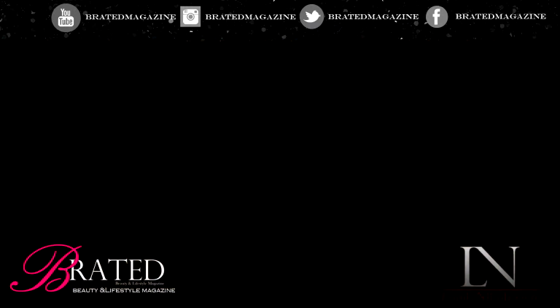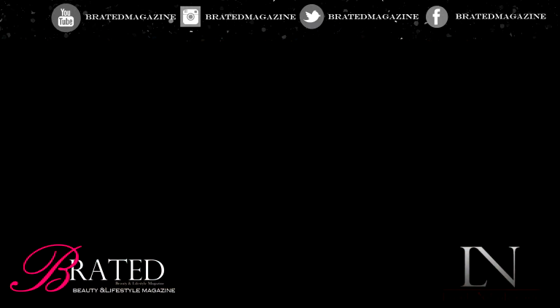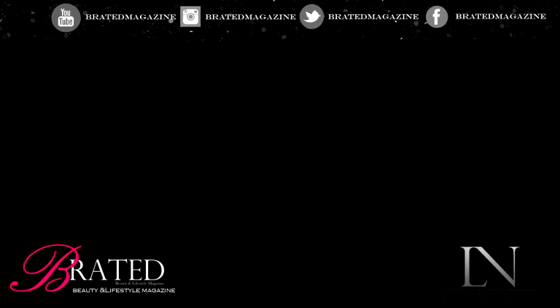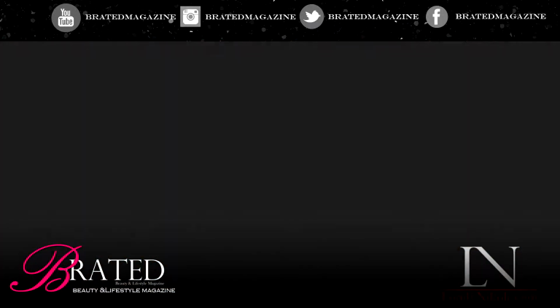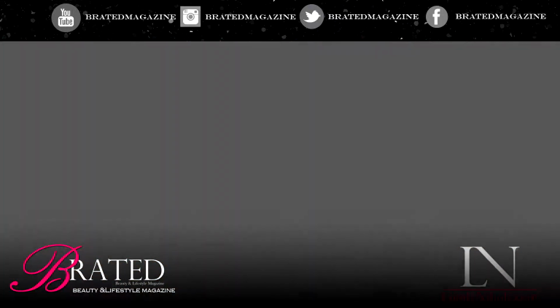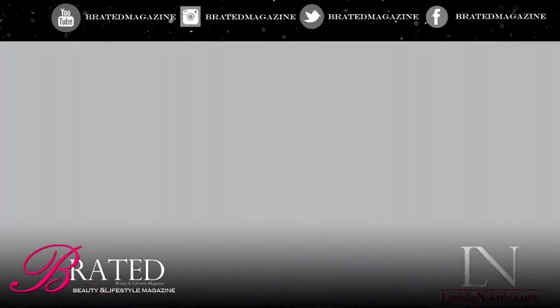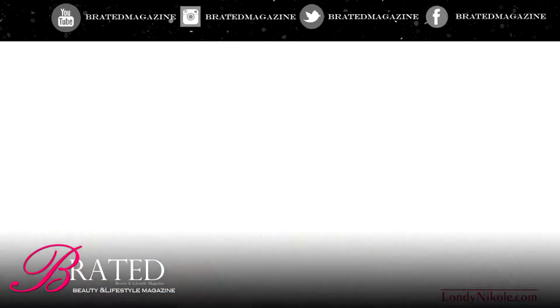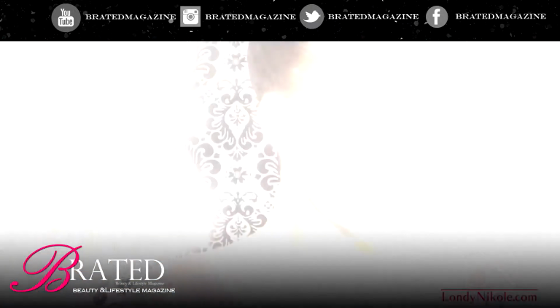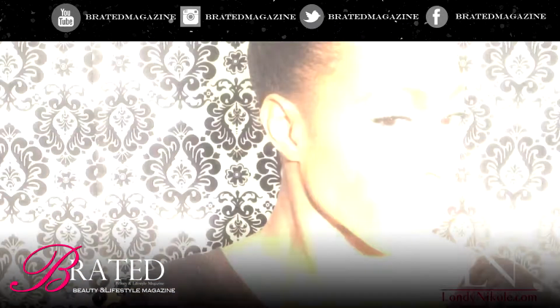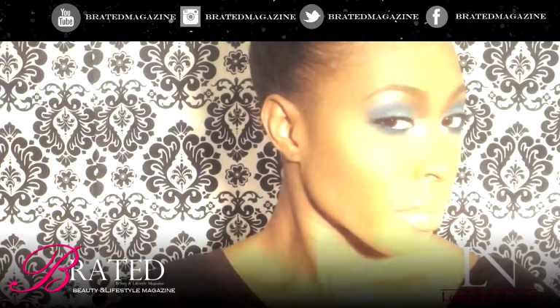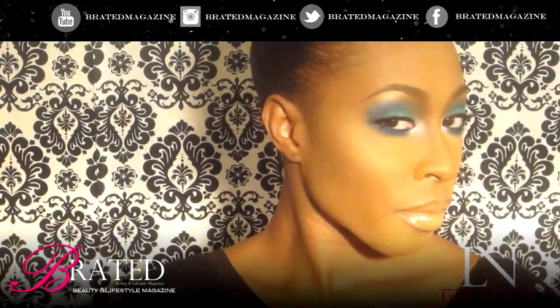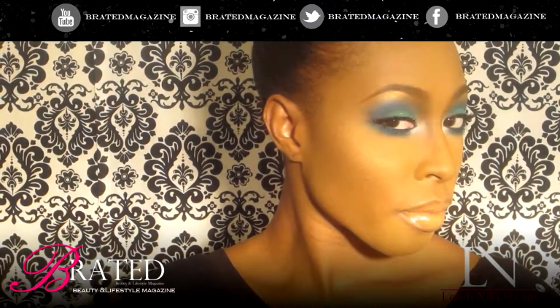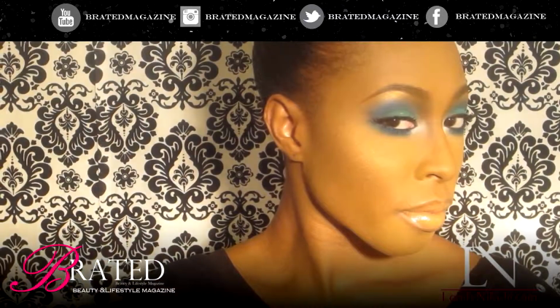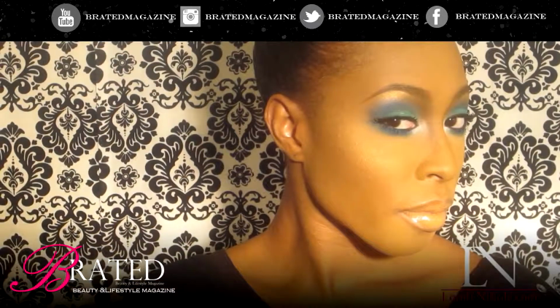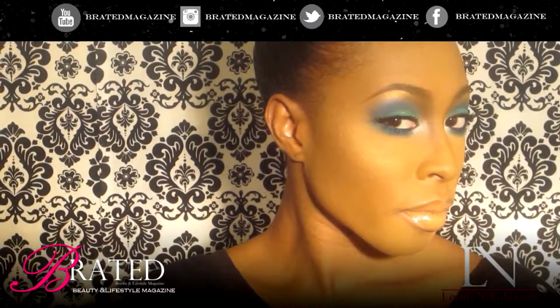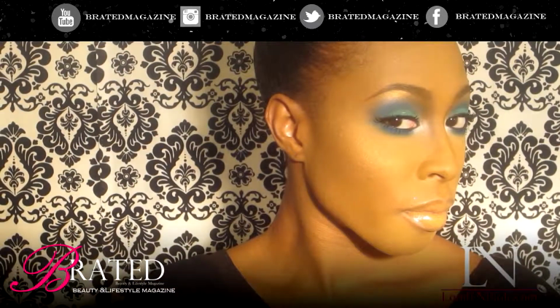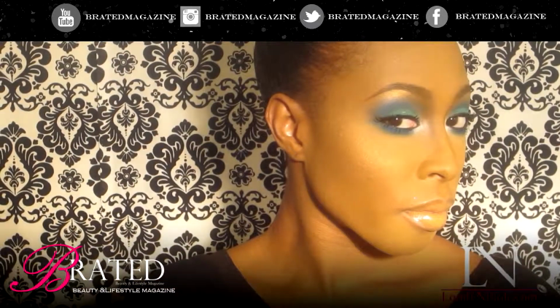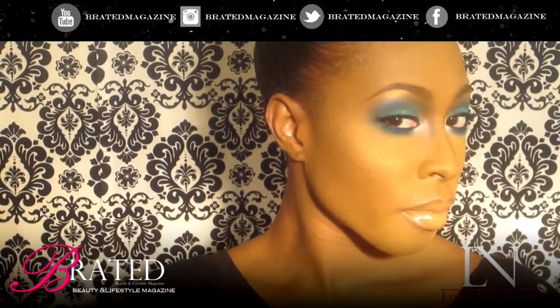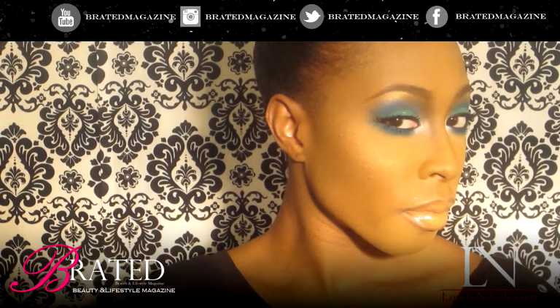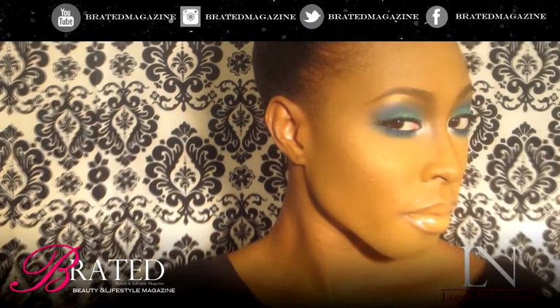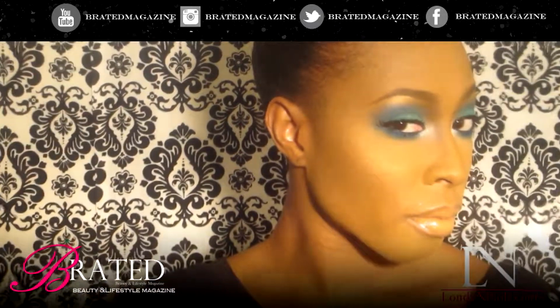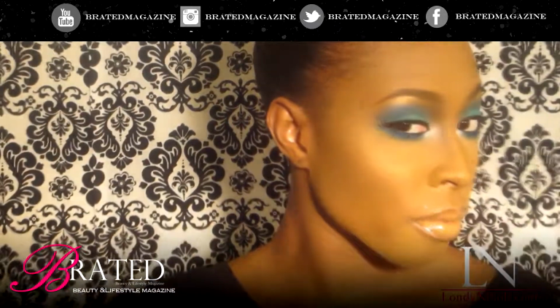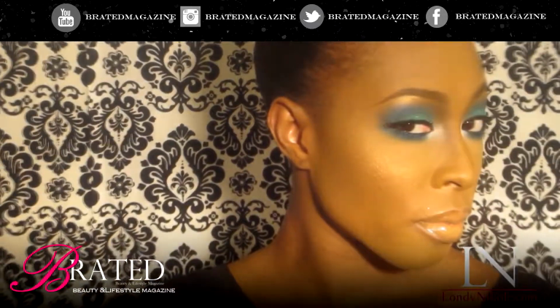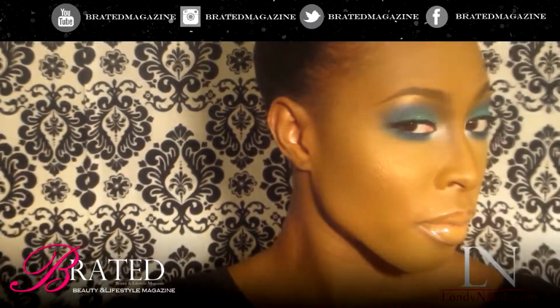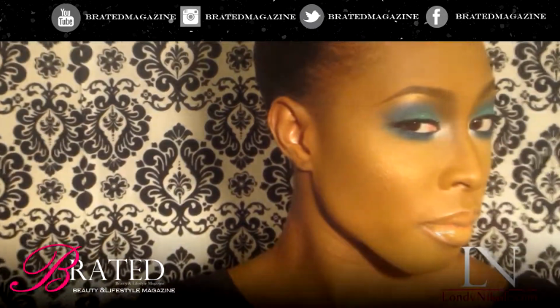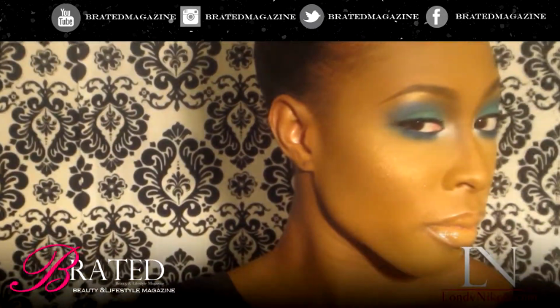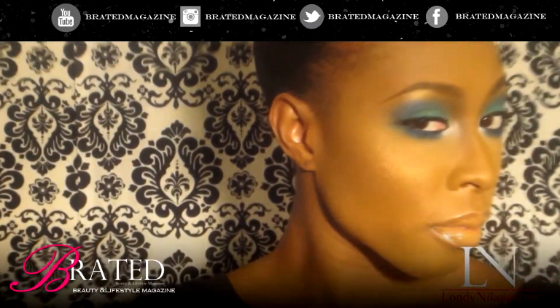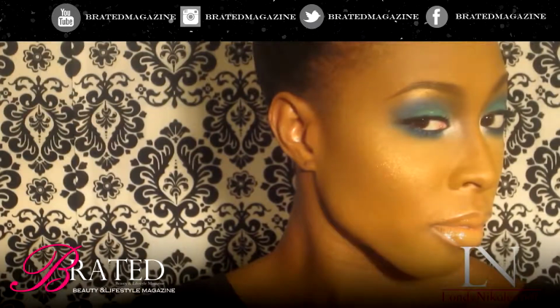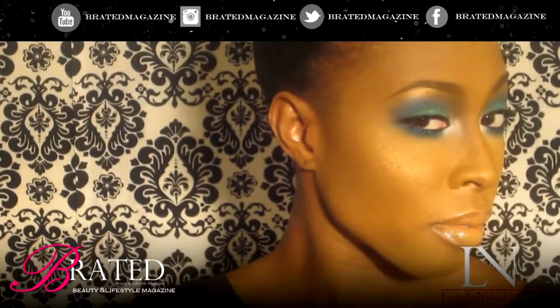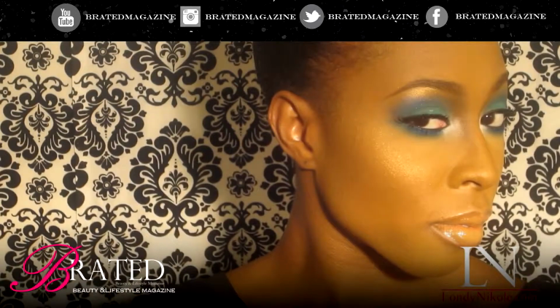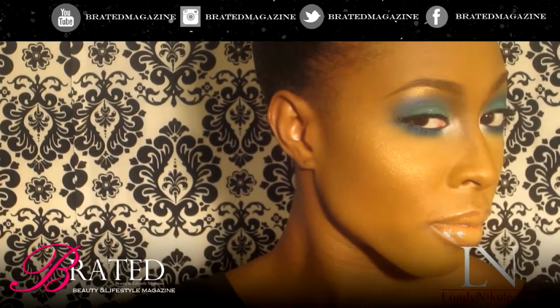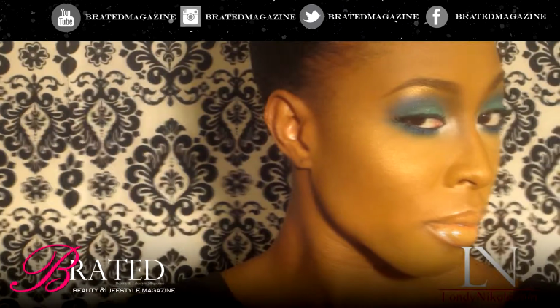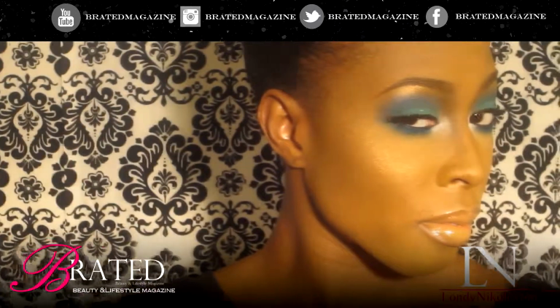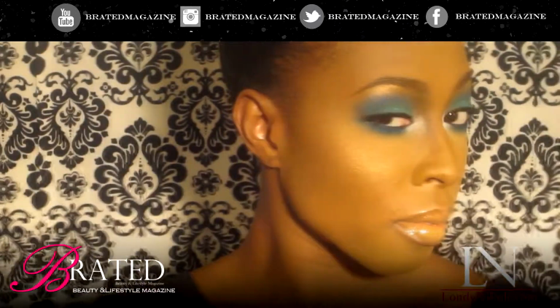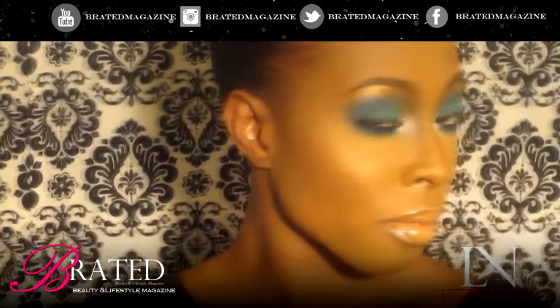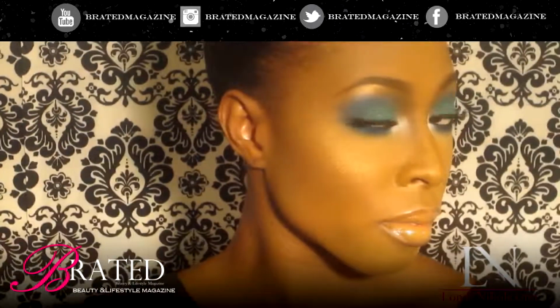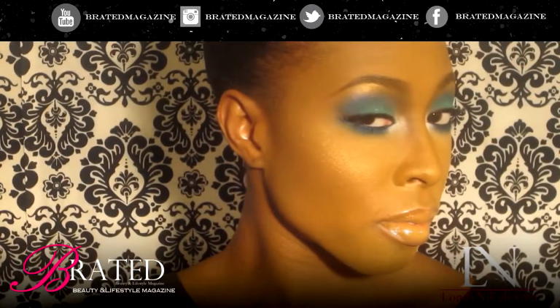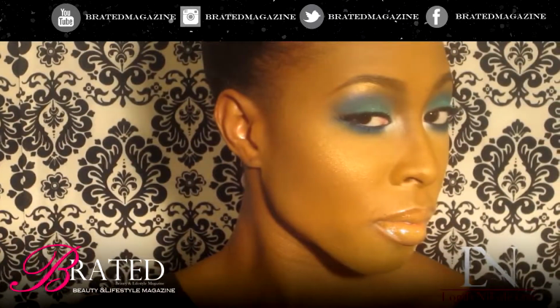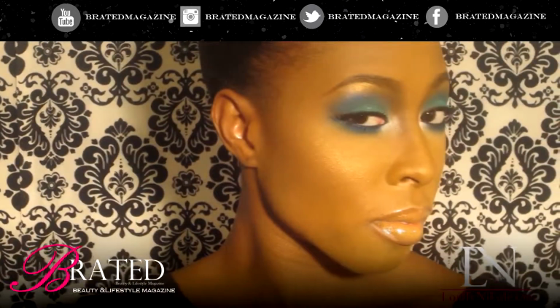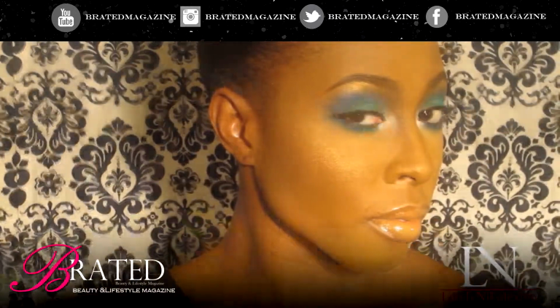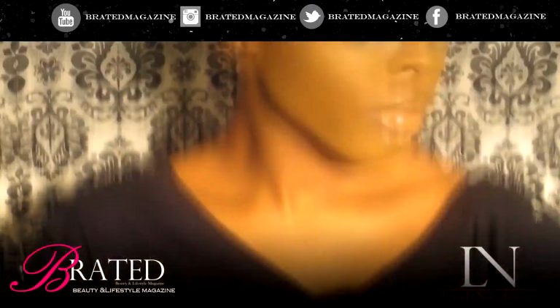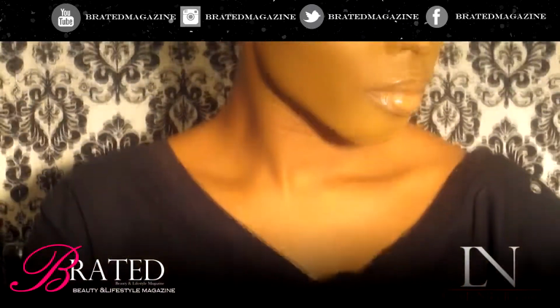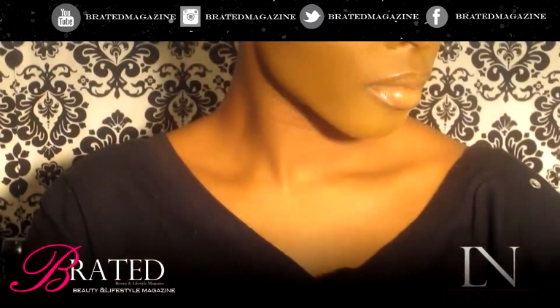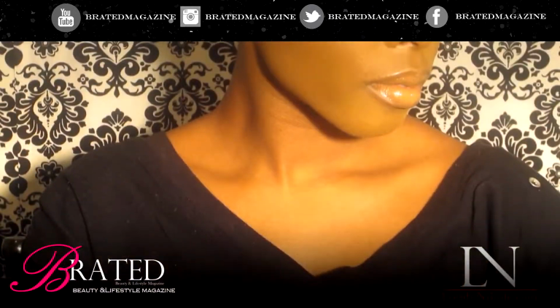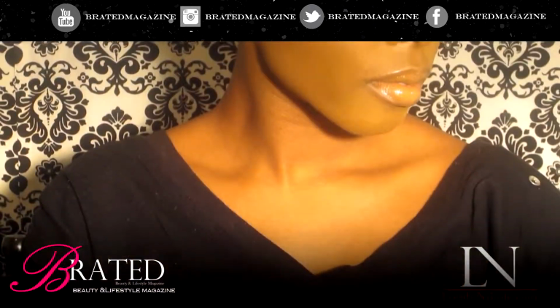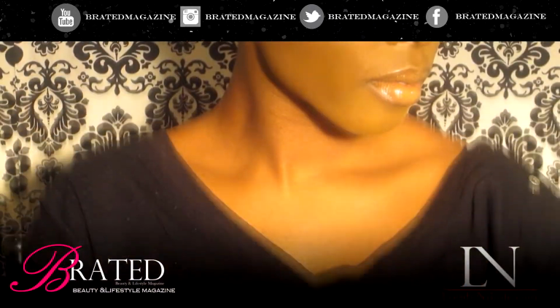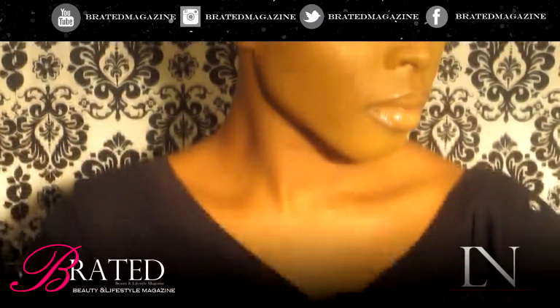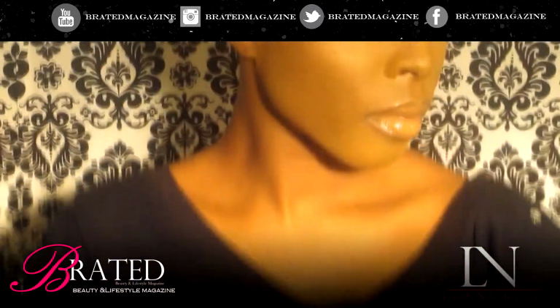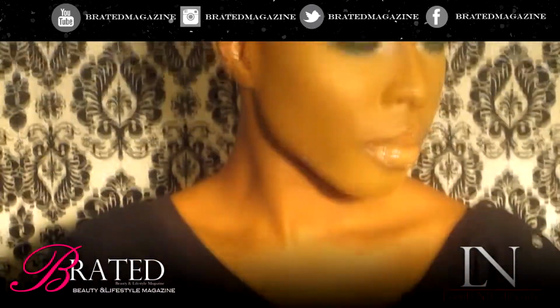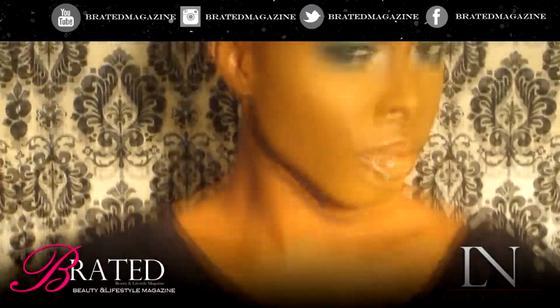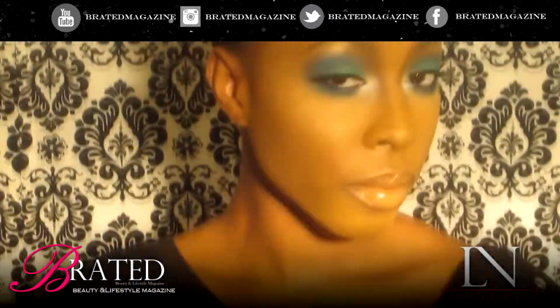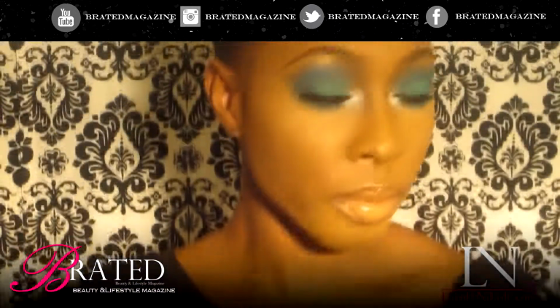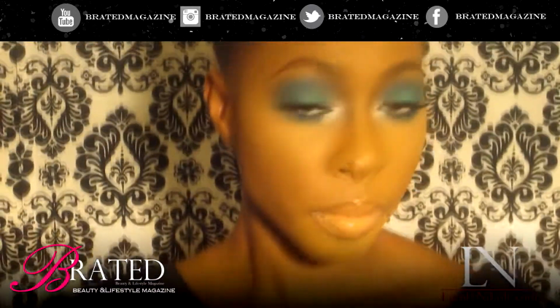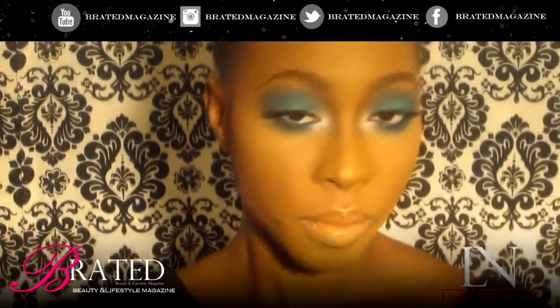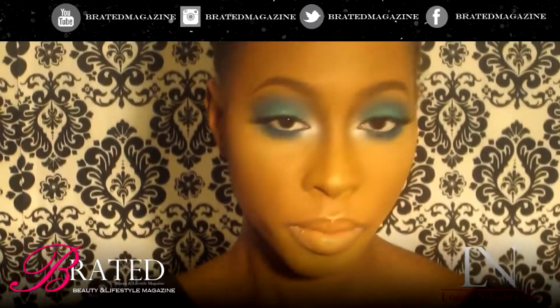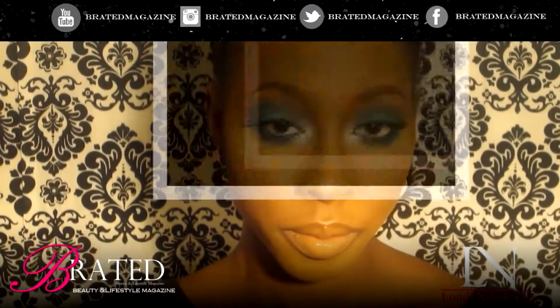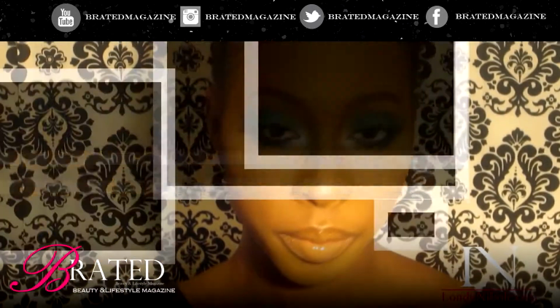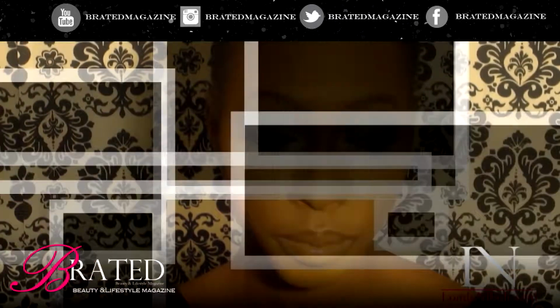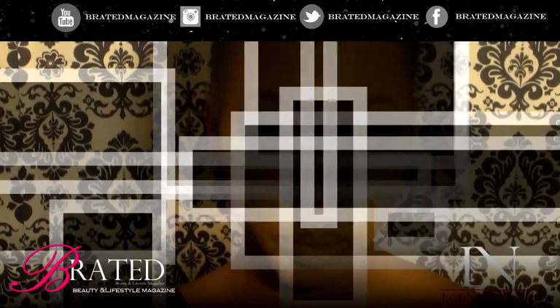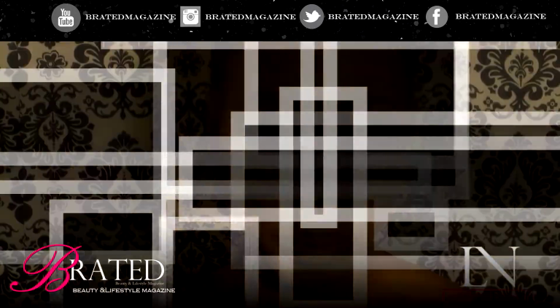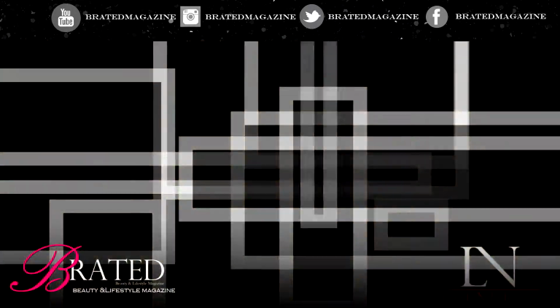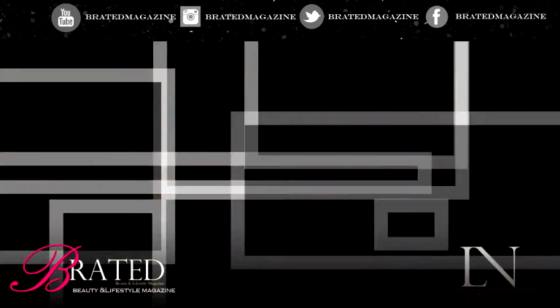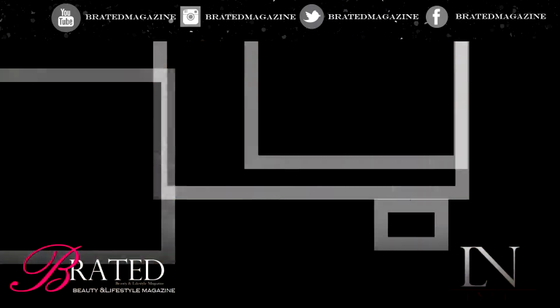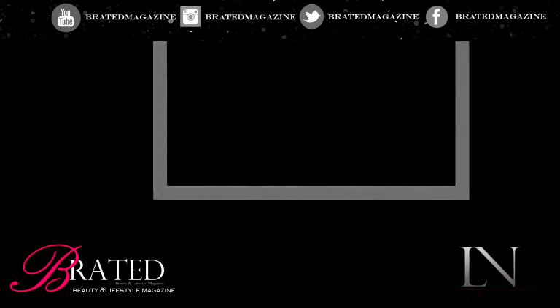The products I used for this model are going to be listed below. Thank you so much for watching the Spring 2013 Blue Smoky Eye look.